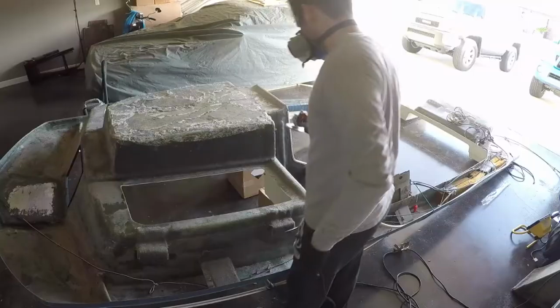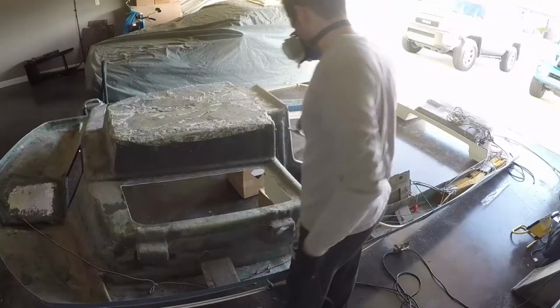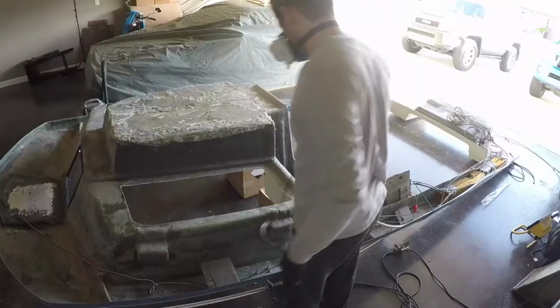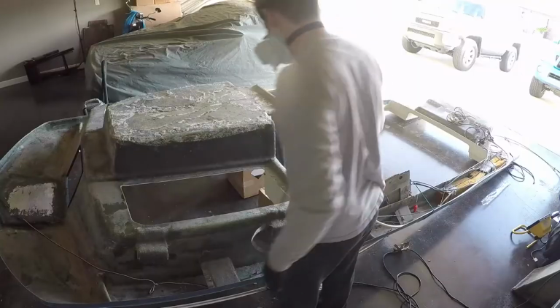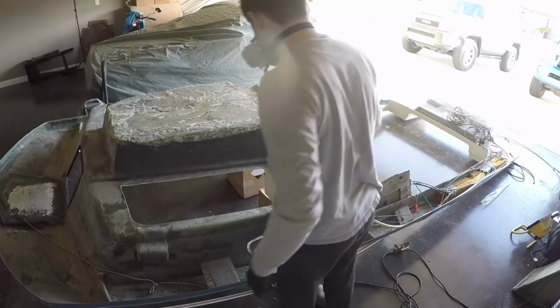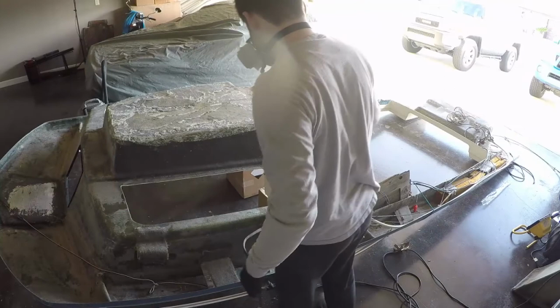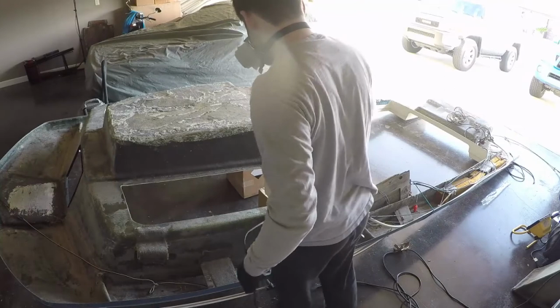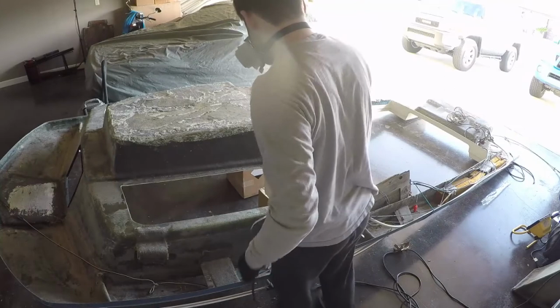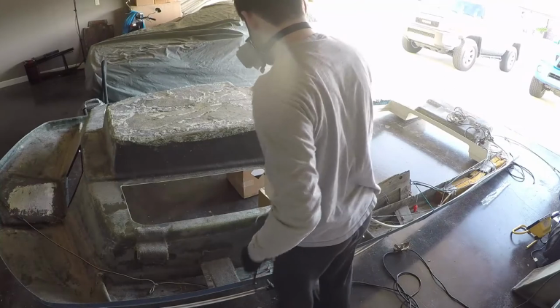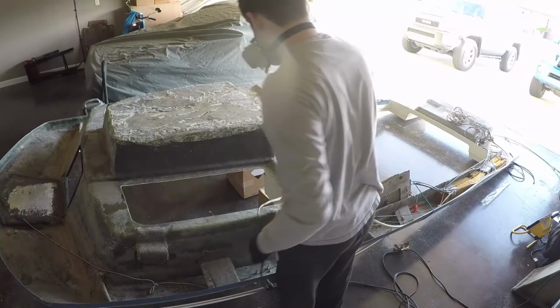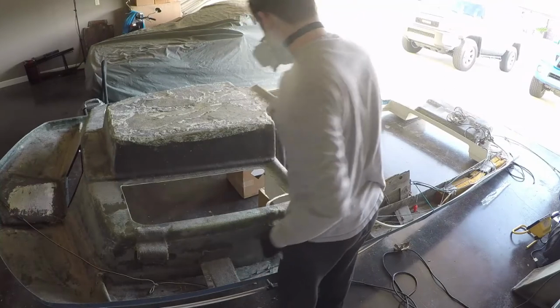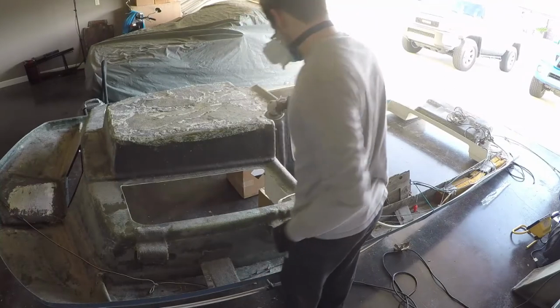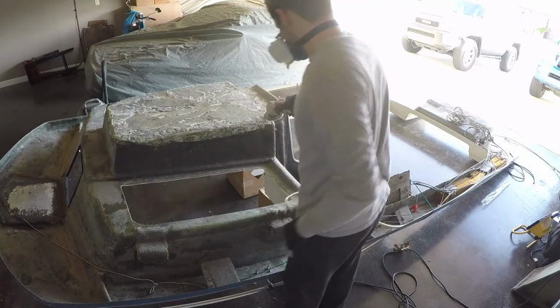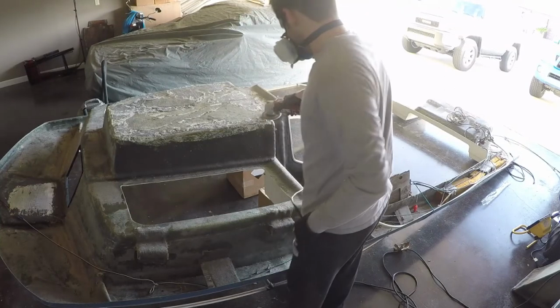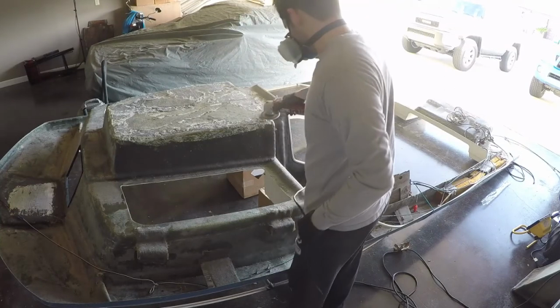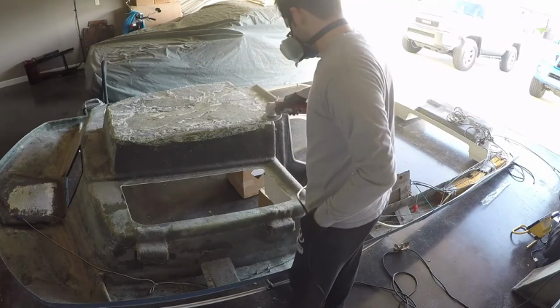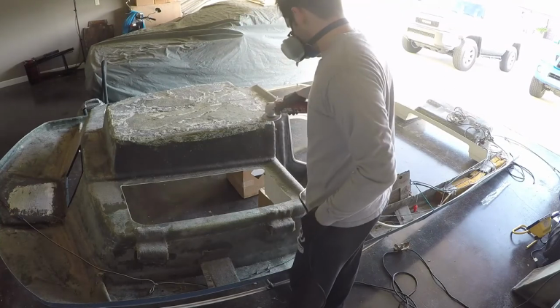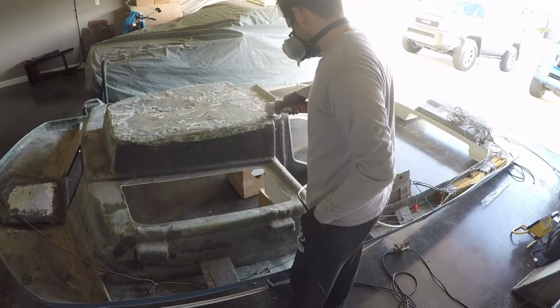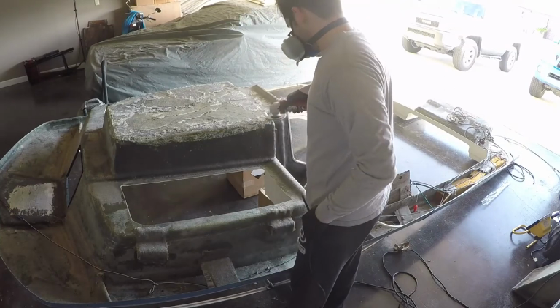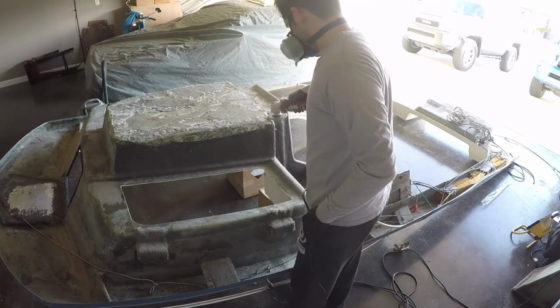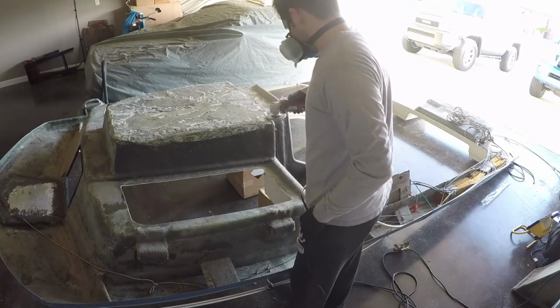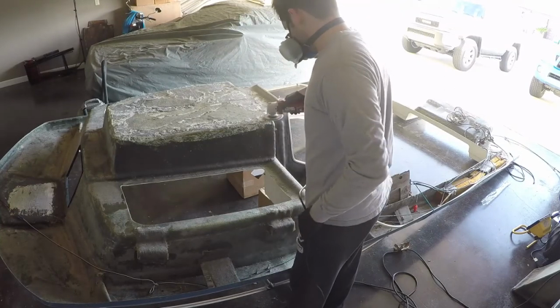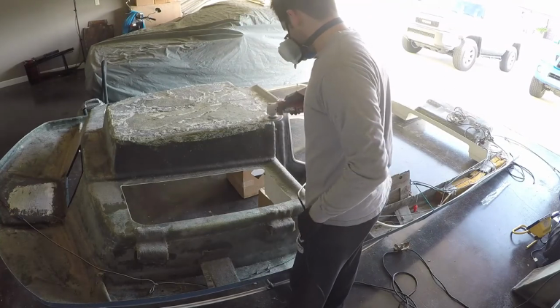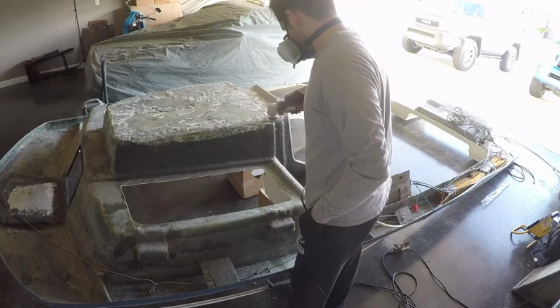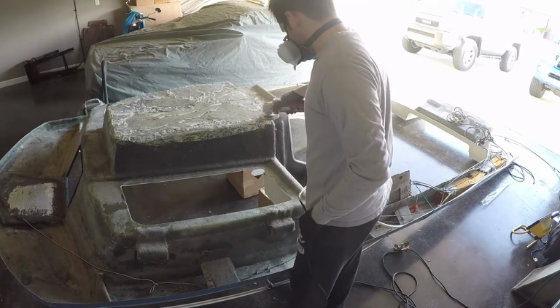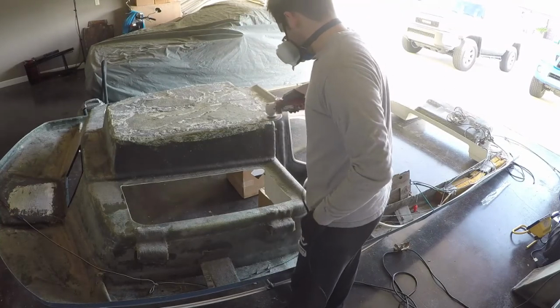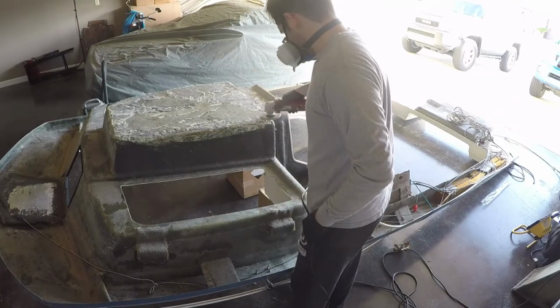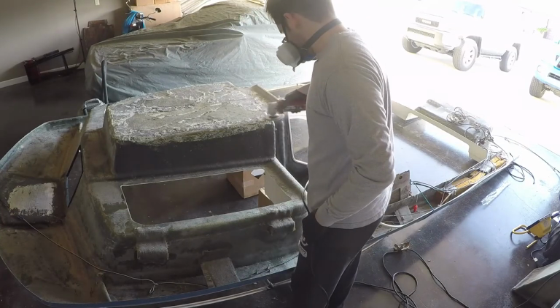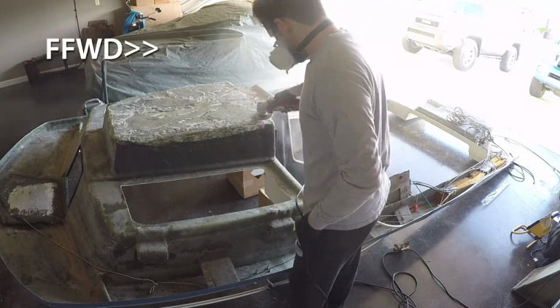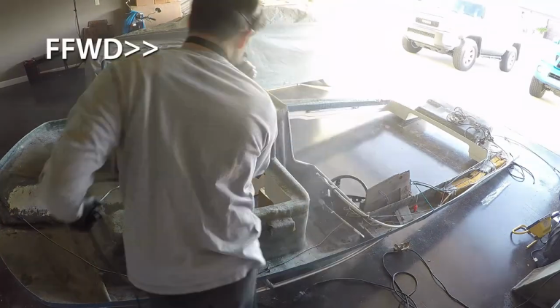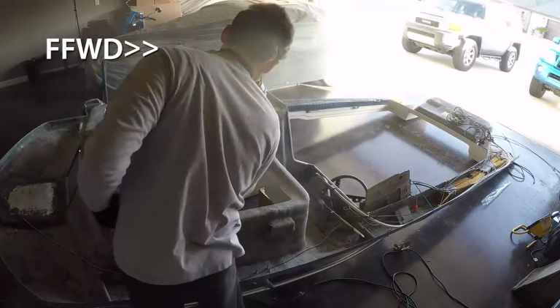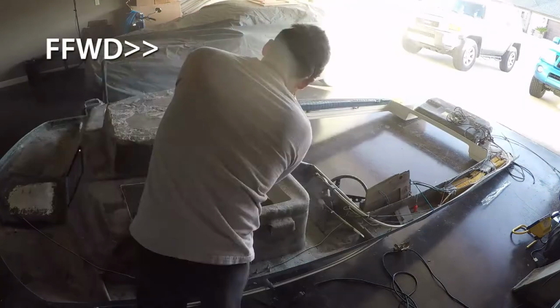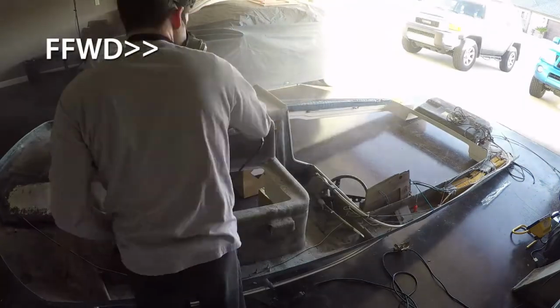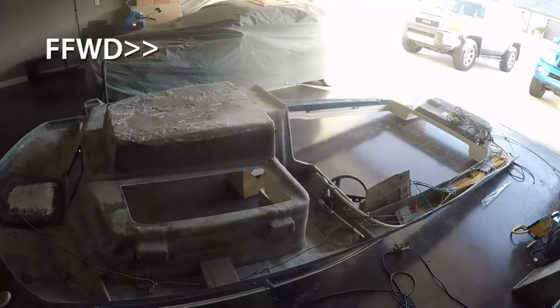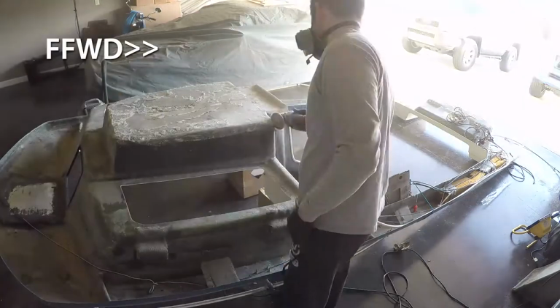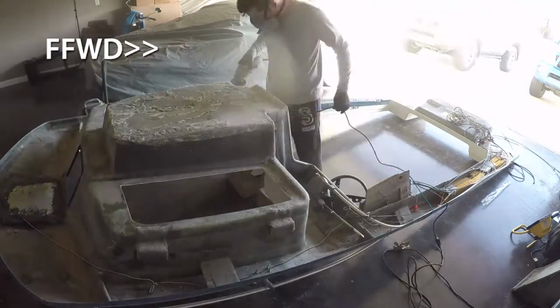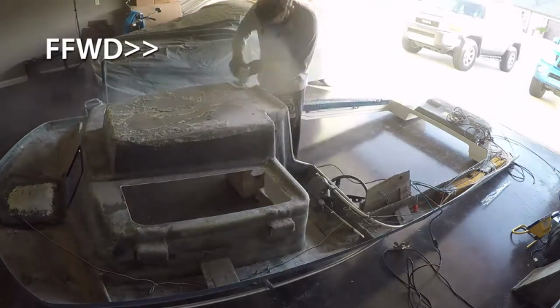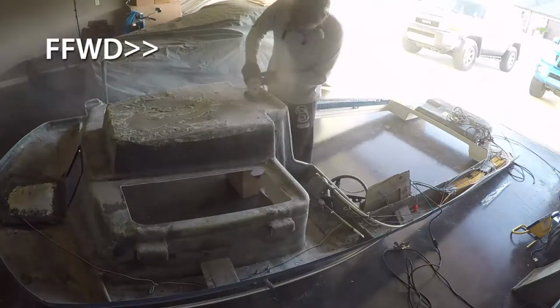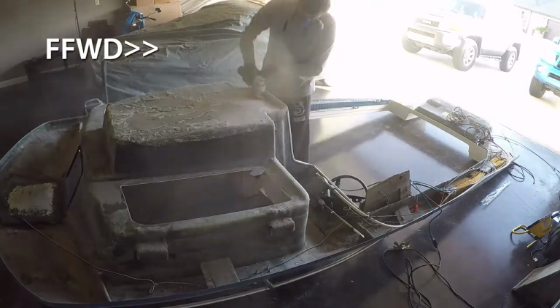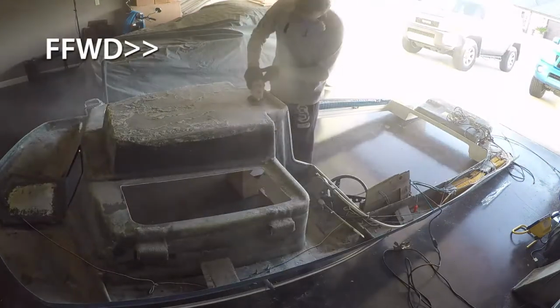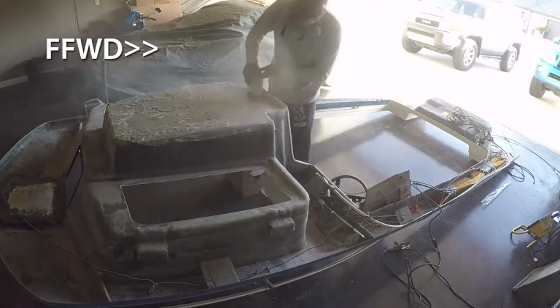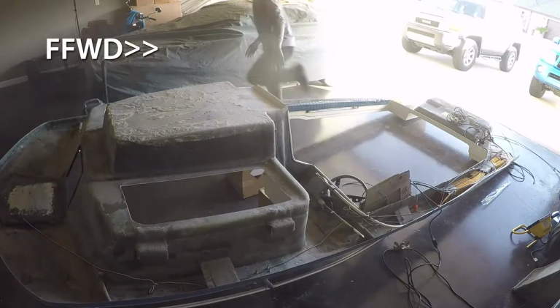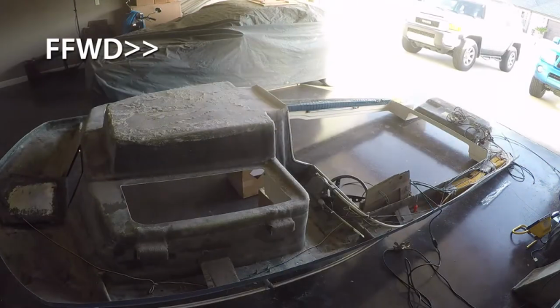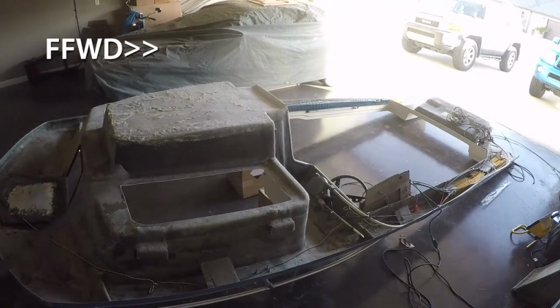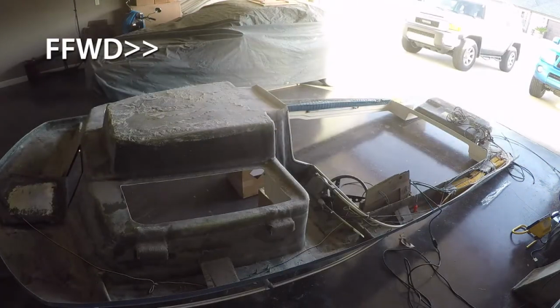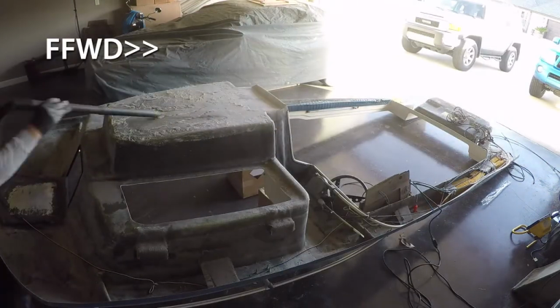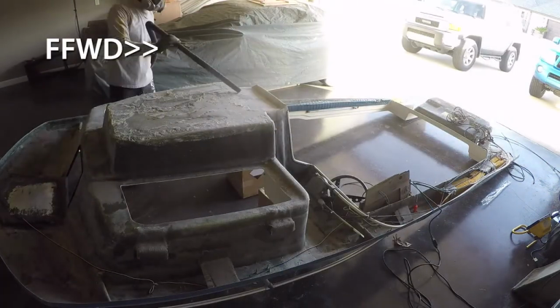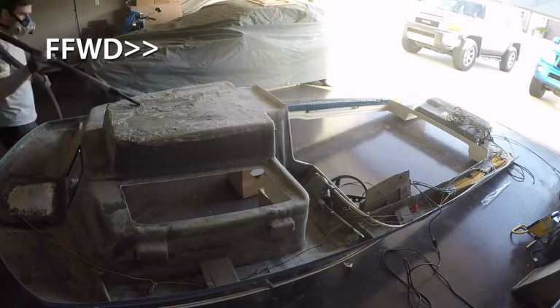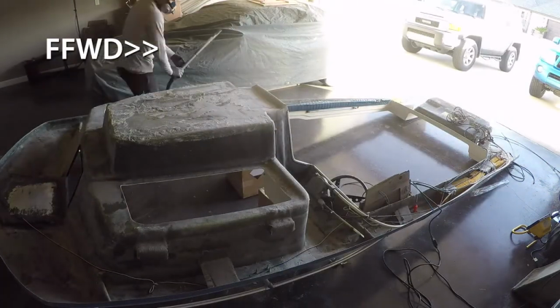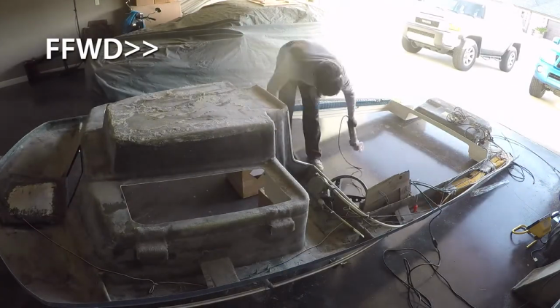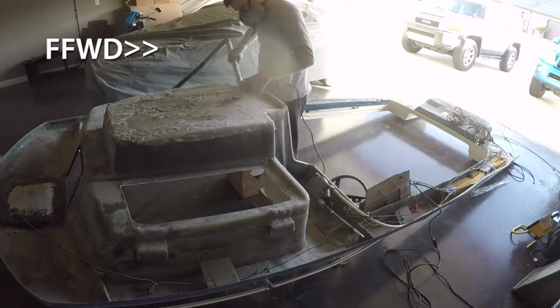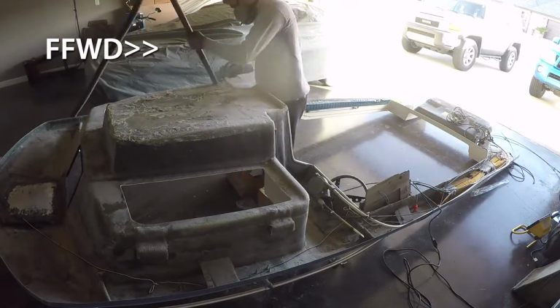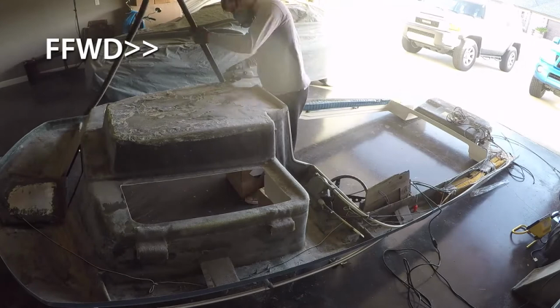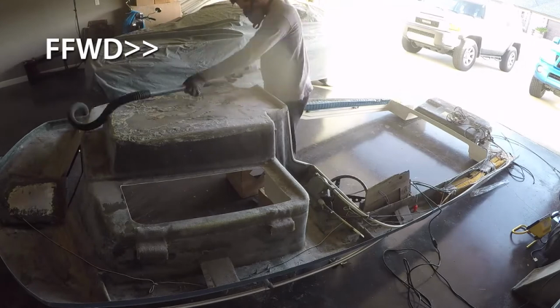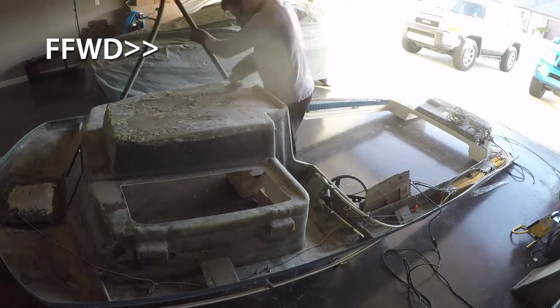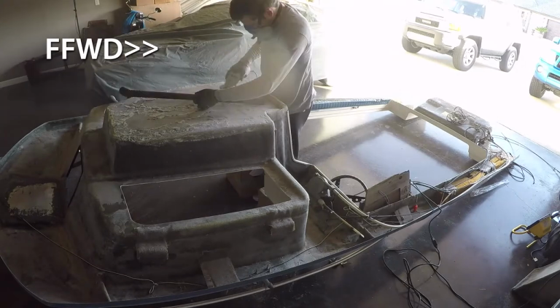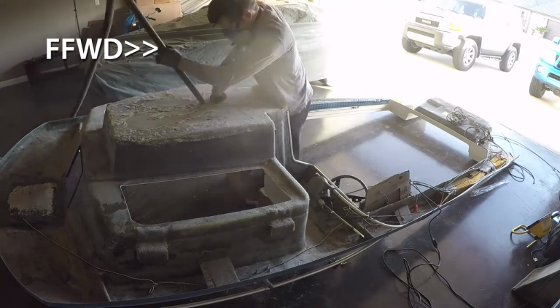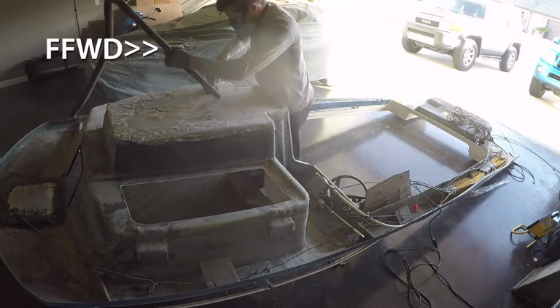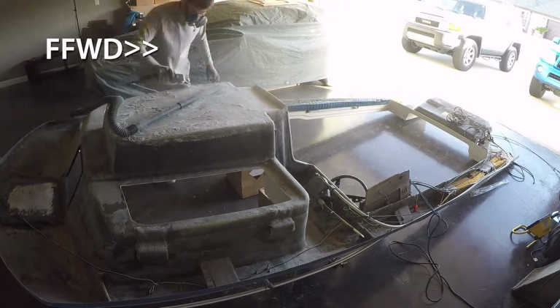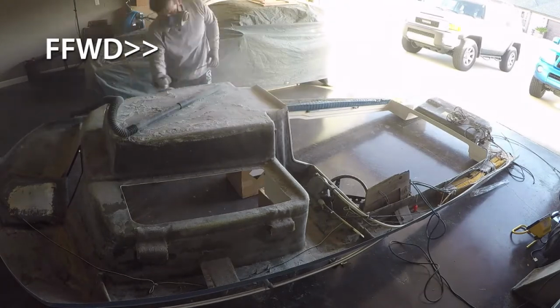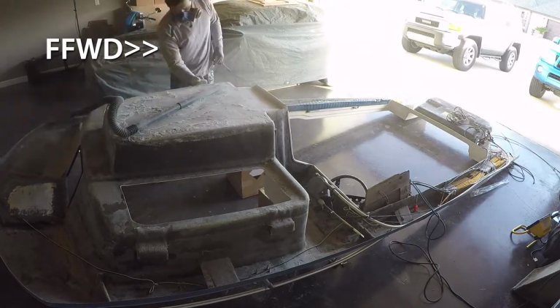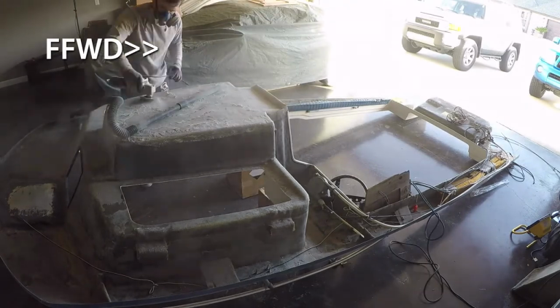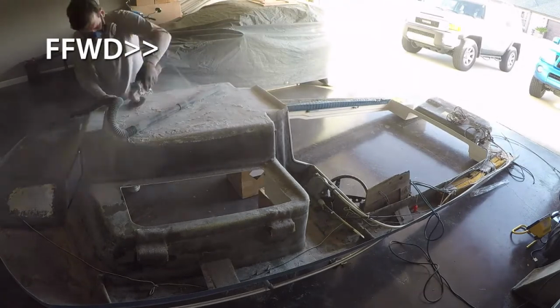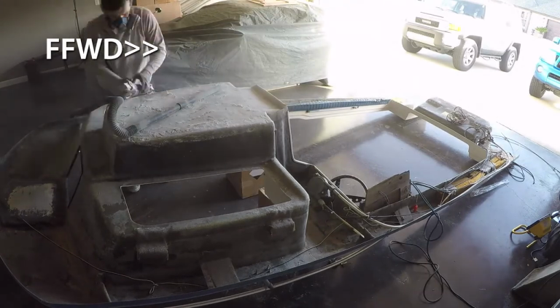But once I had removed most of the wood and fiberglass compound, I broke out the old angle grinder and flat disc and finished the job.